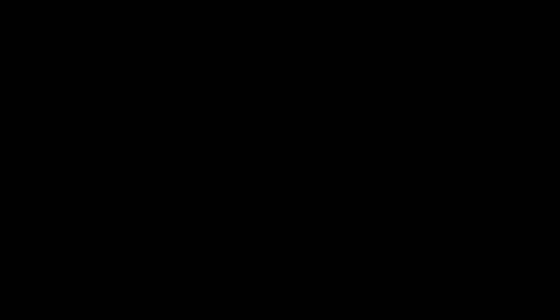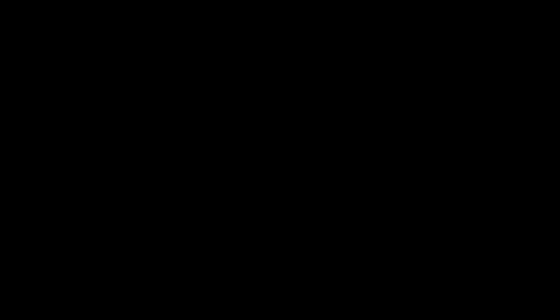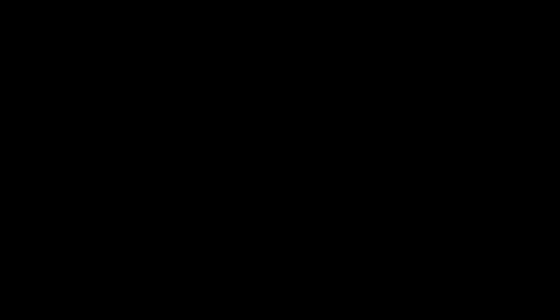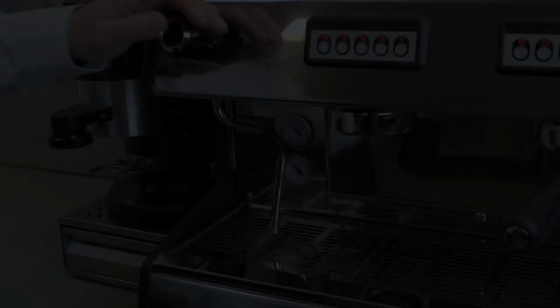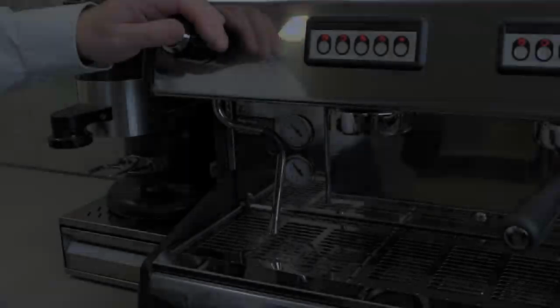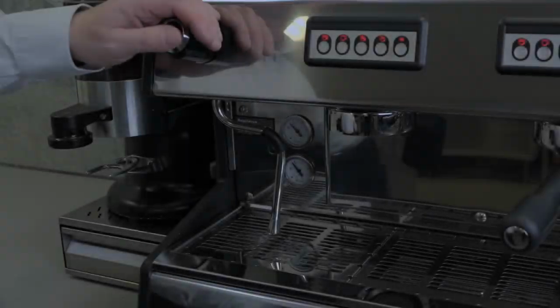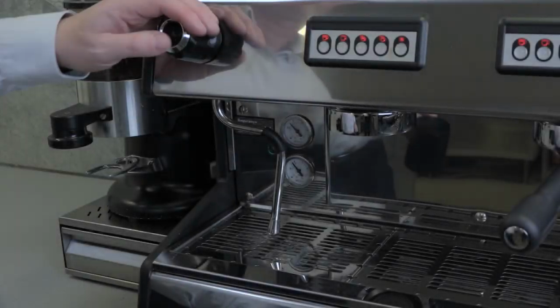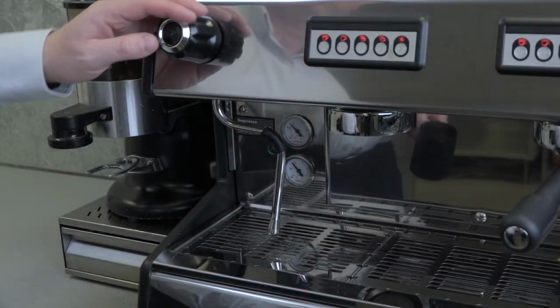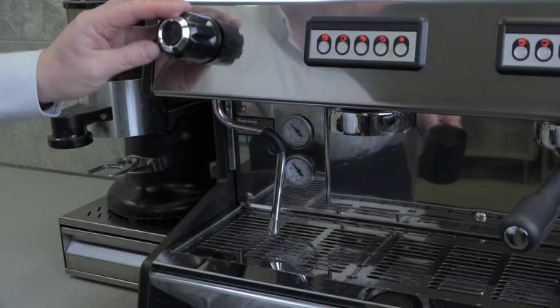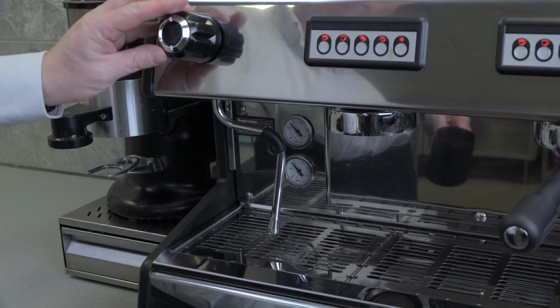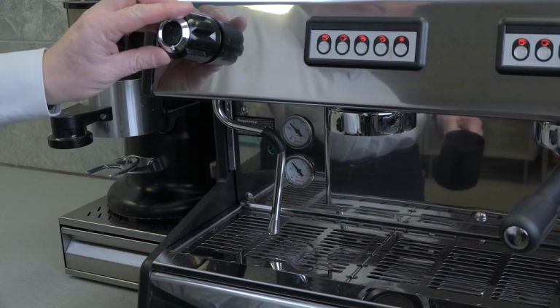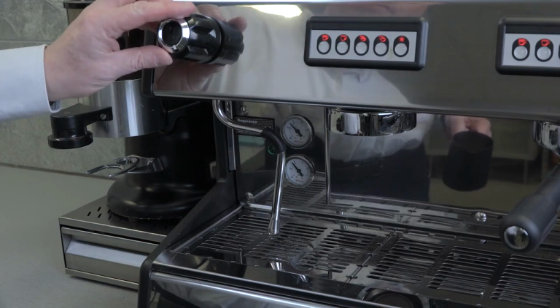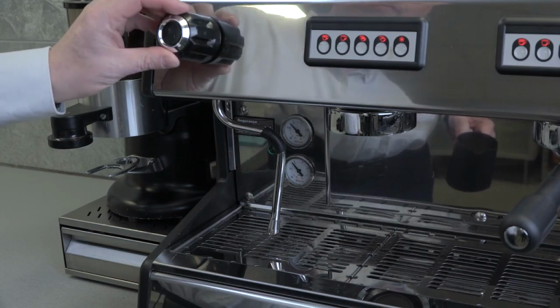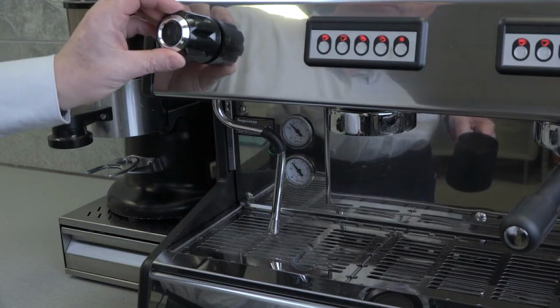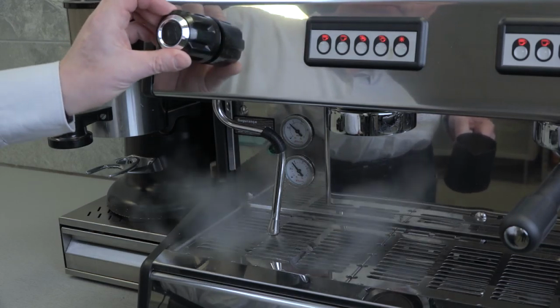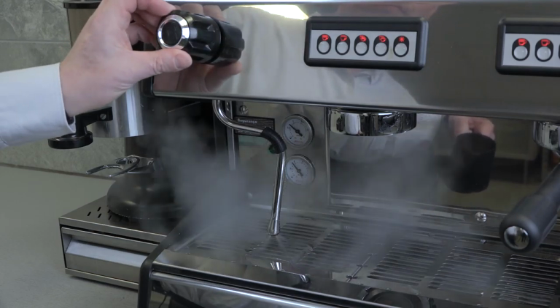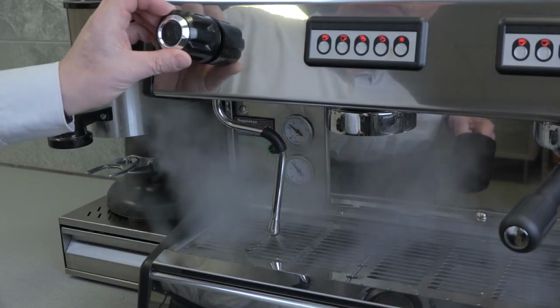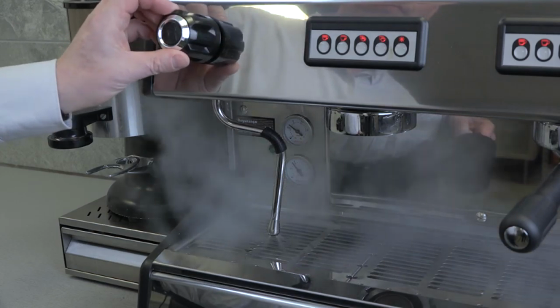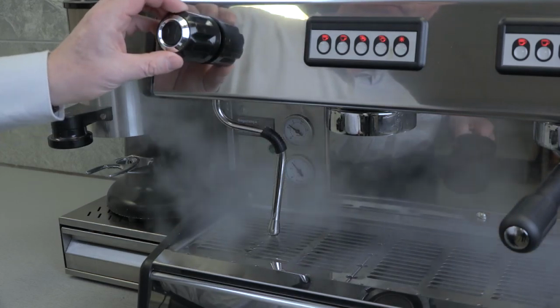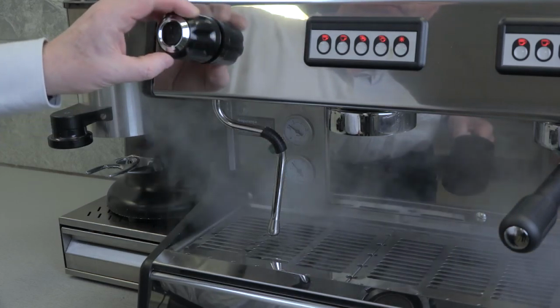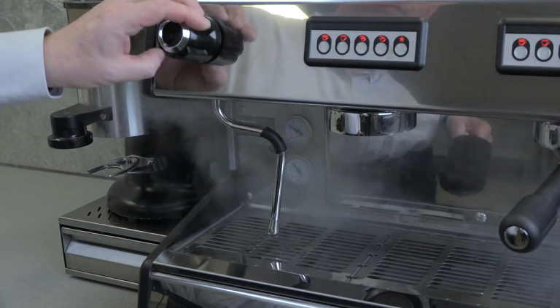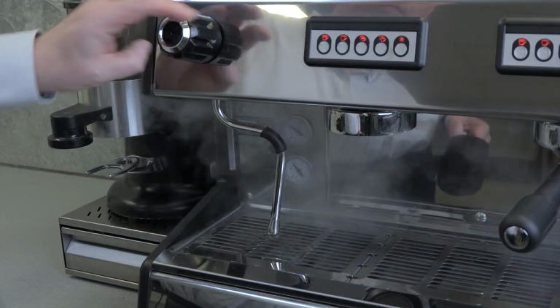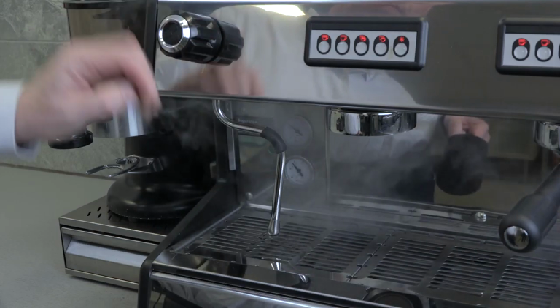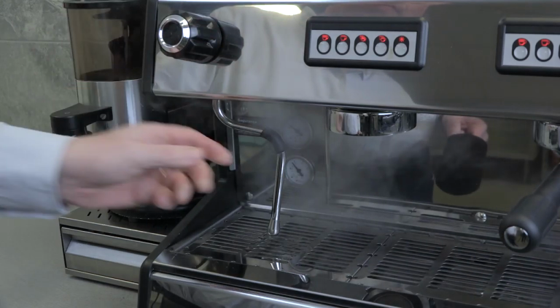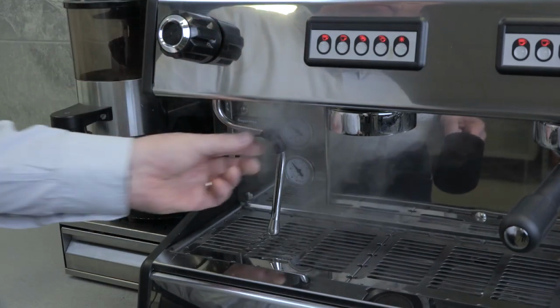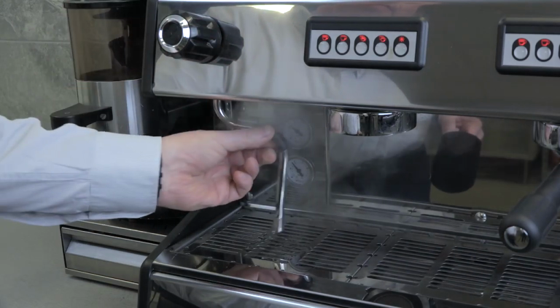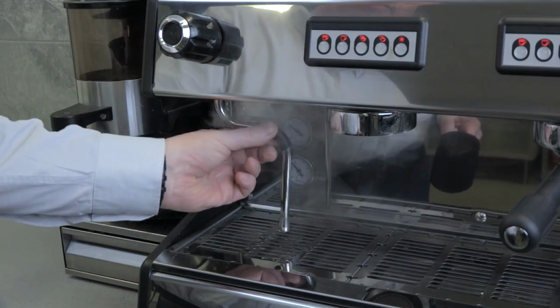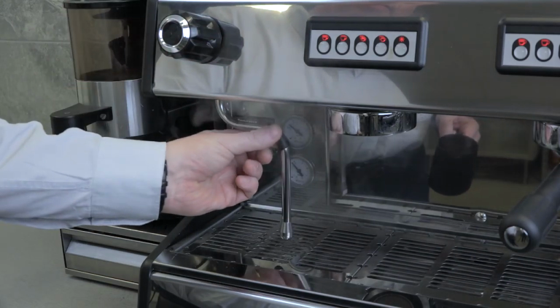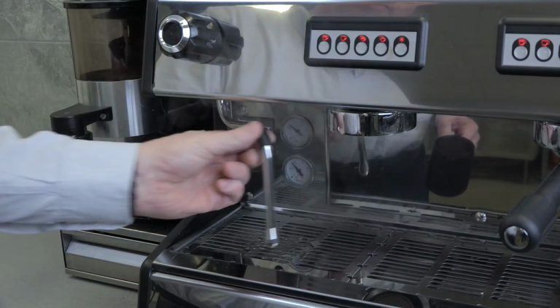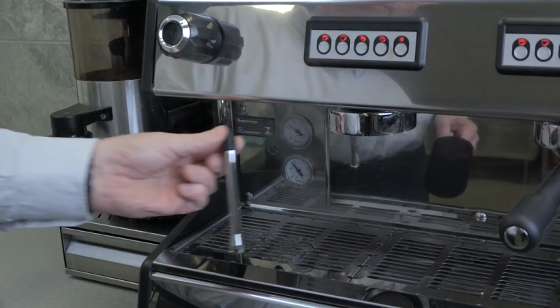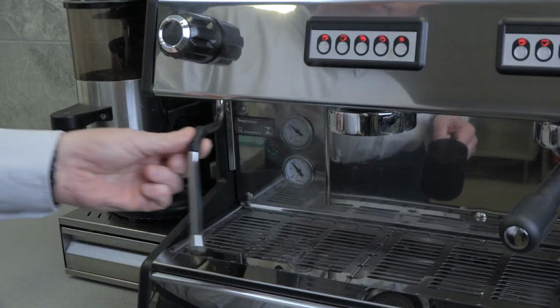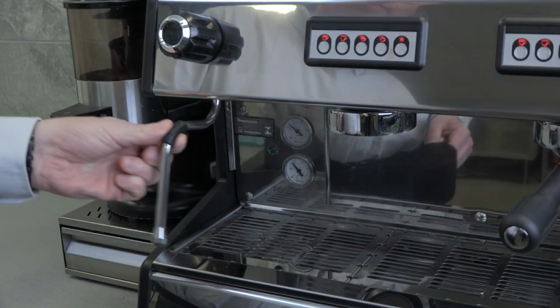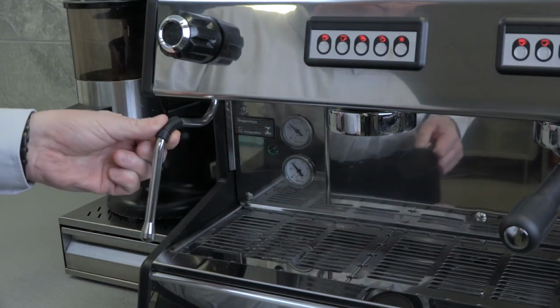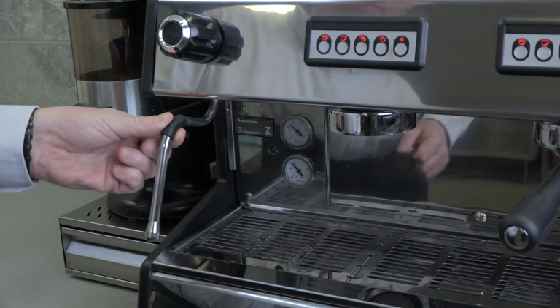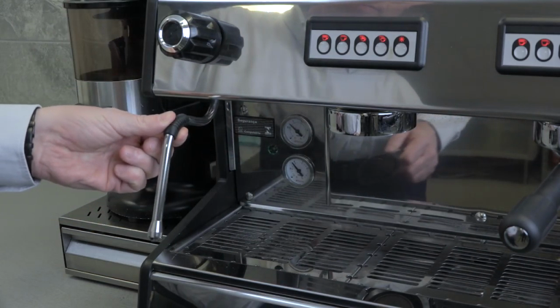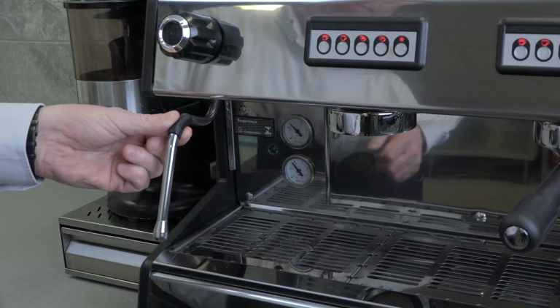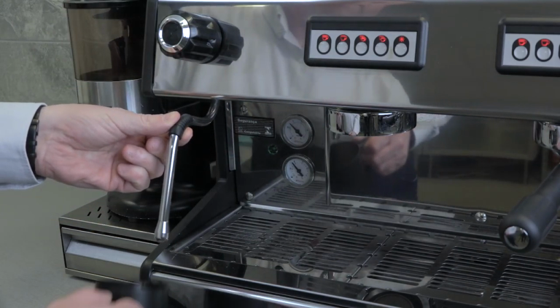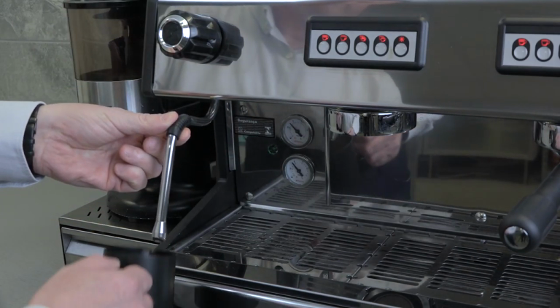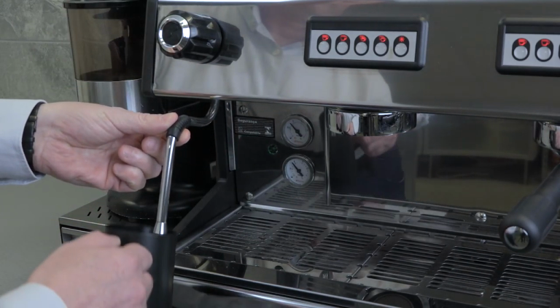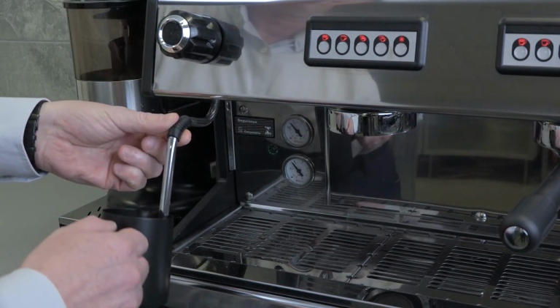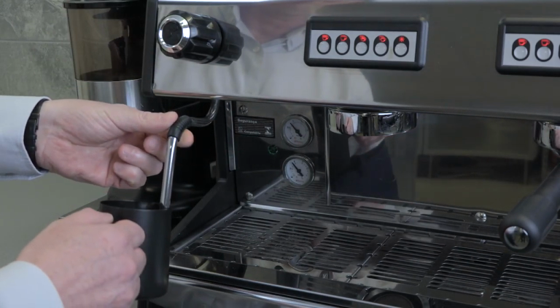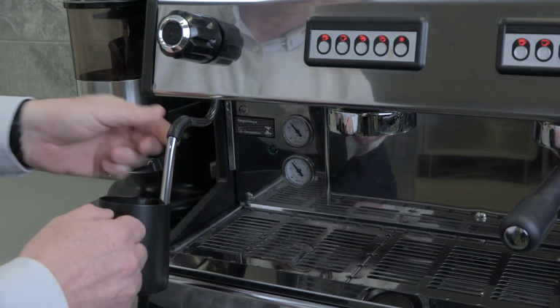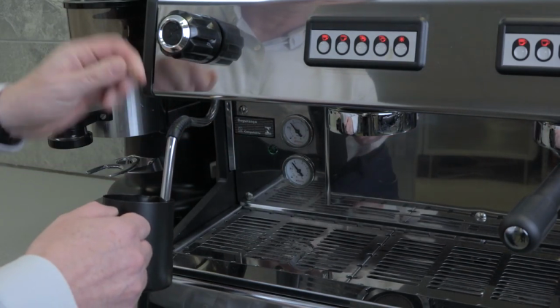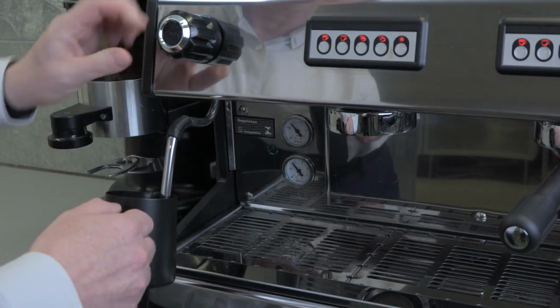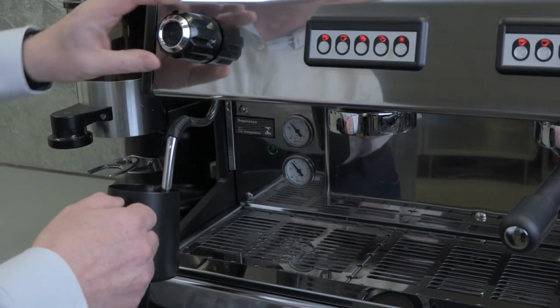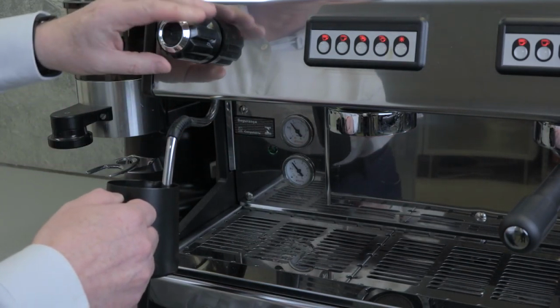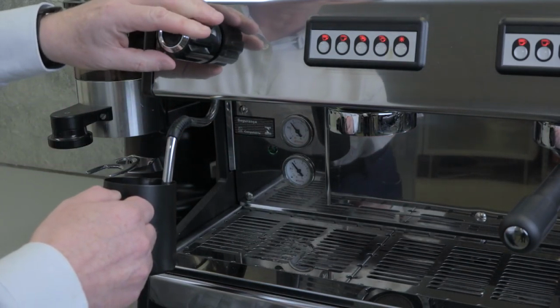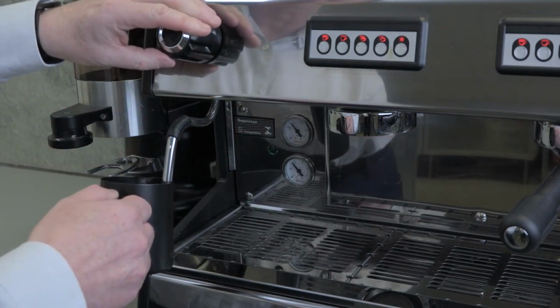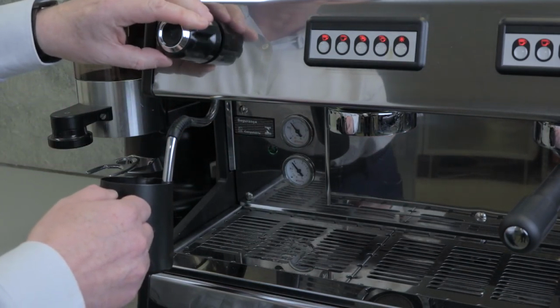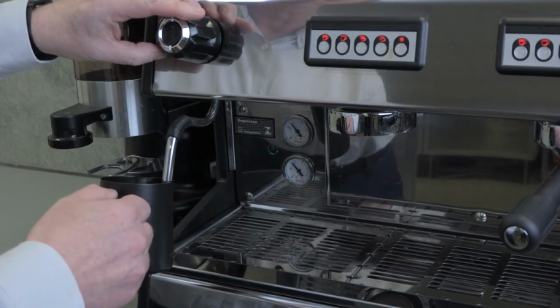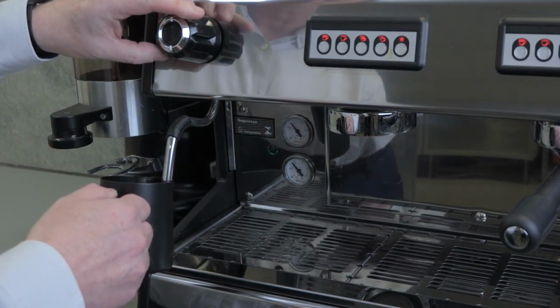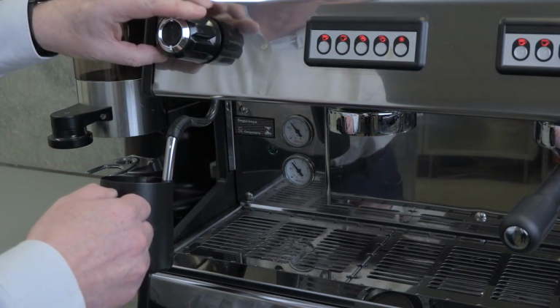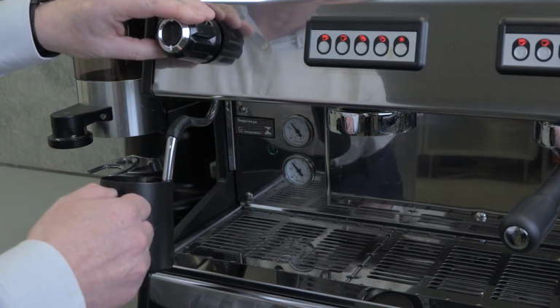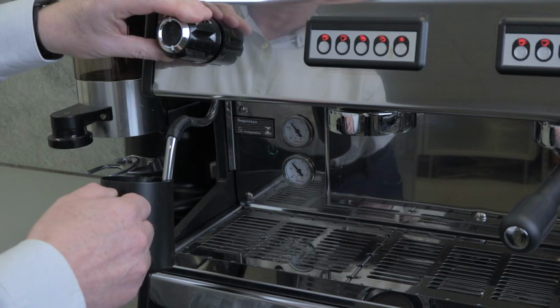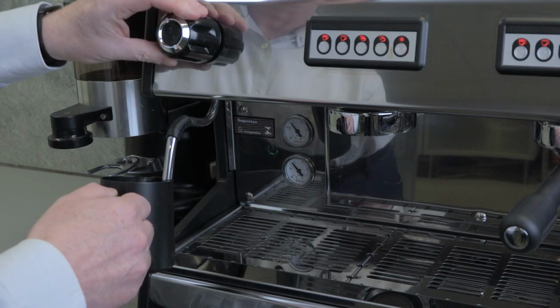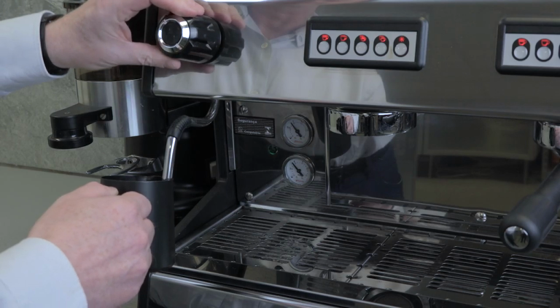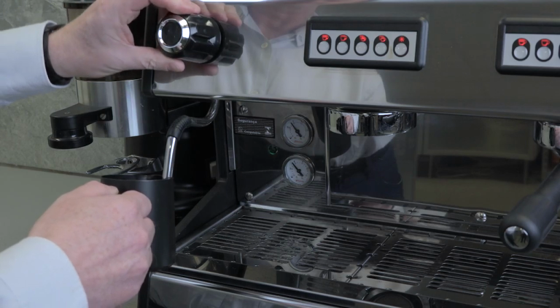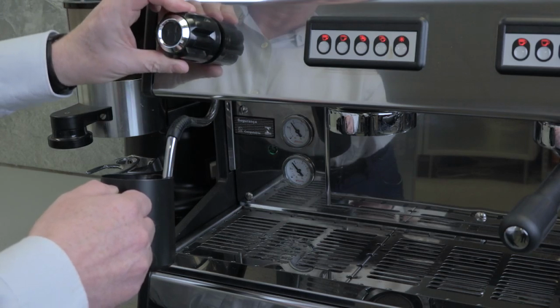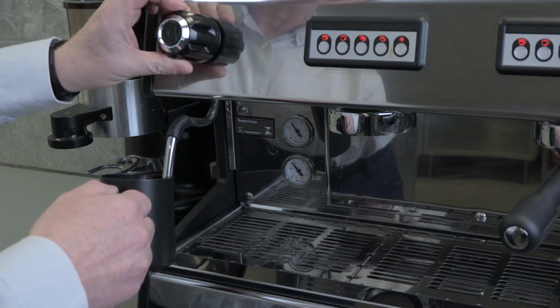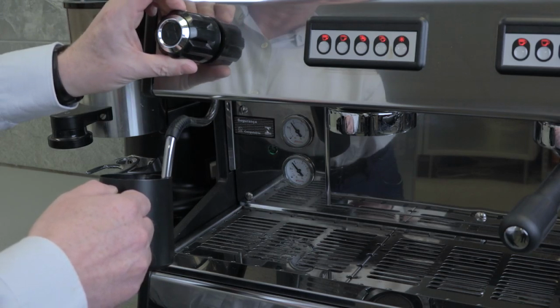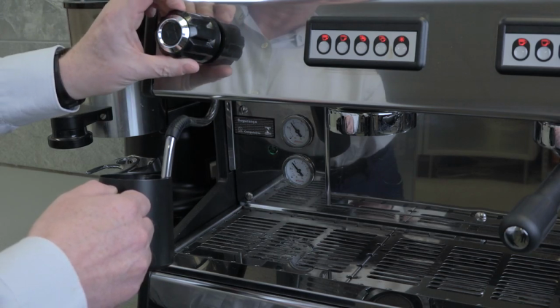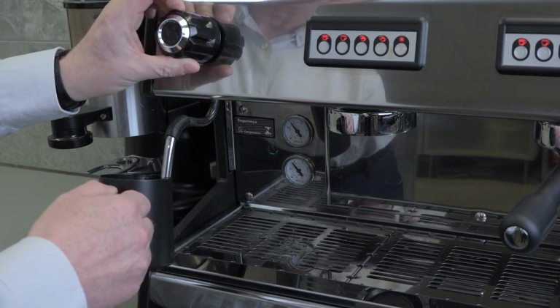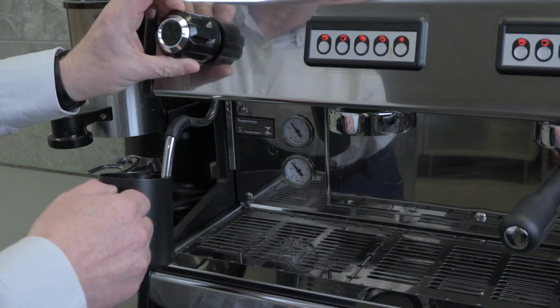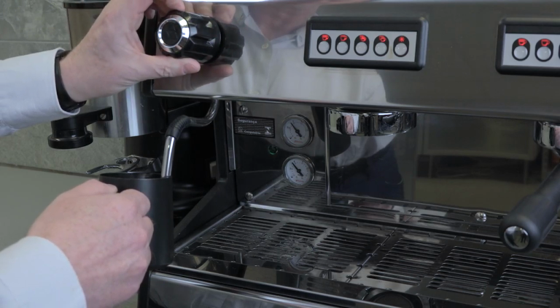Before steaming the milk, always purge the steam wand first, to make sure there is no leftover milk inside the steam wand.